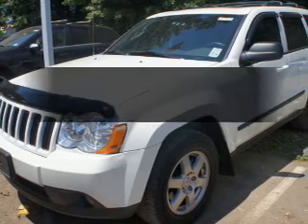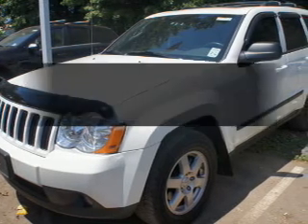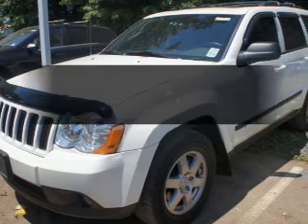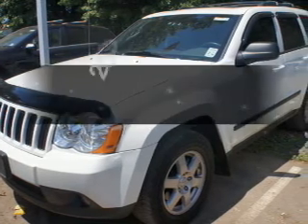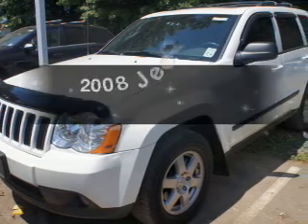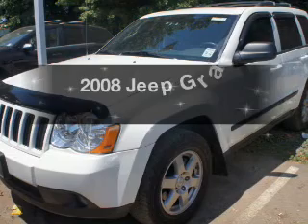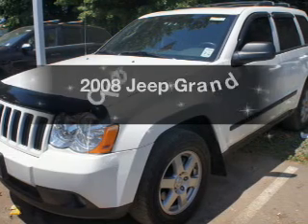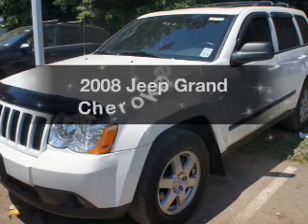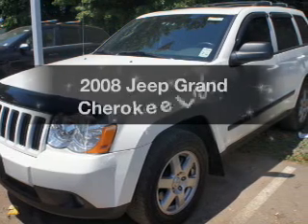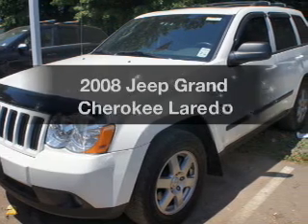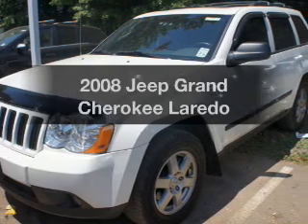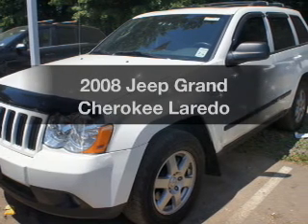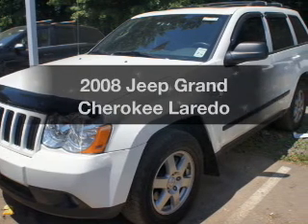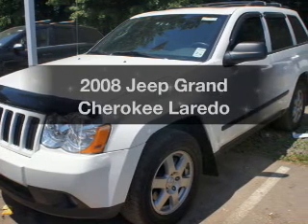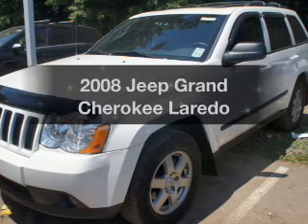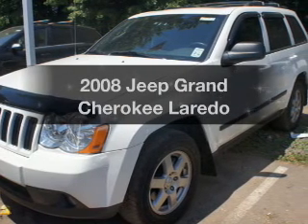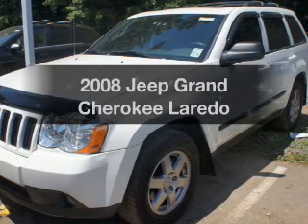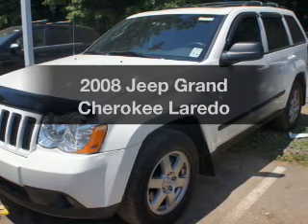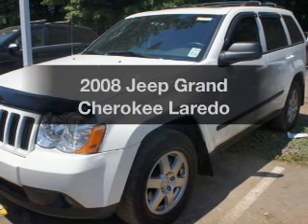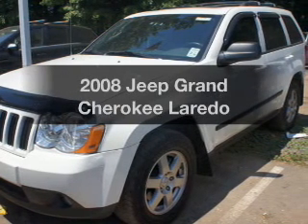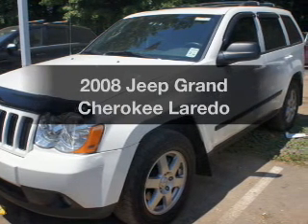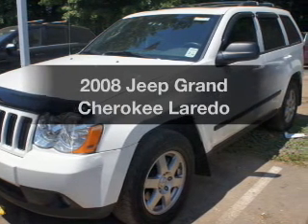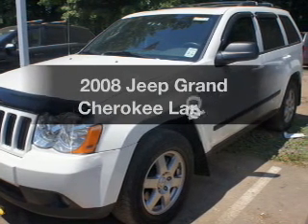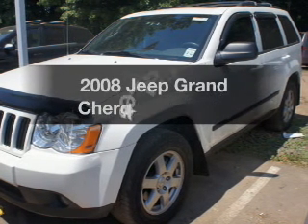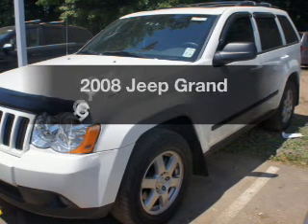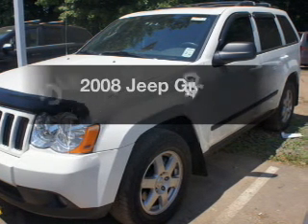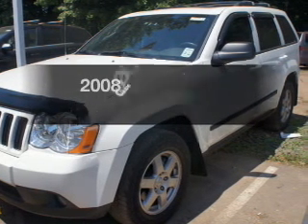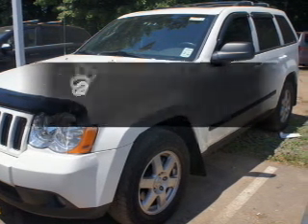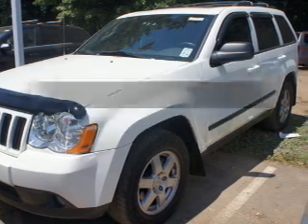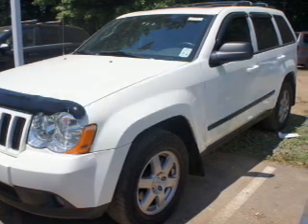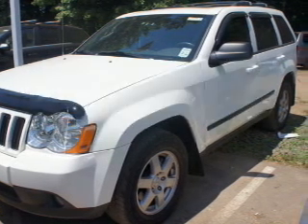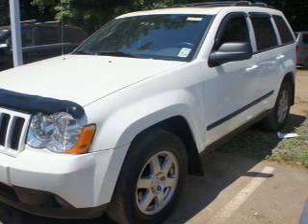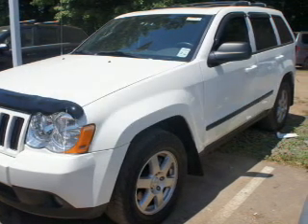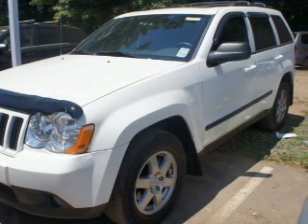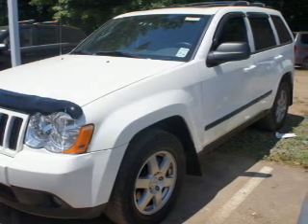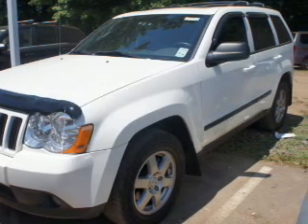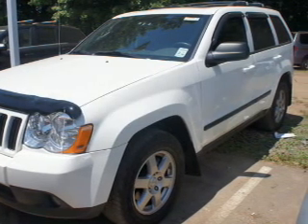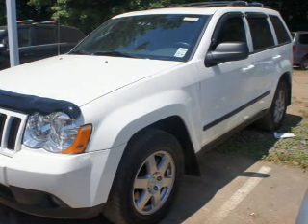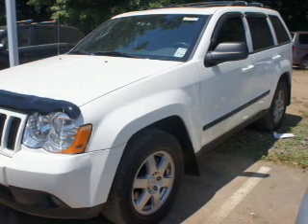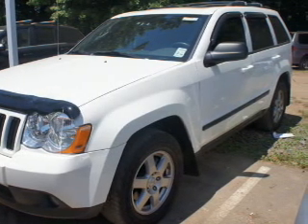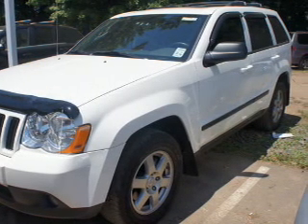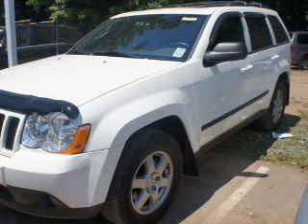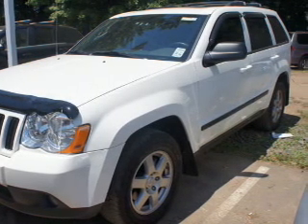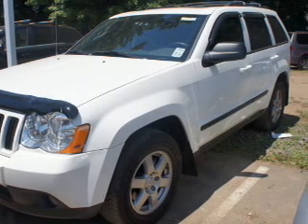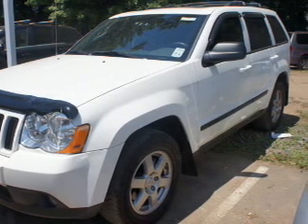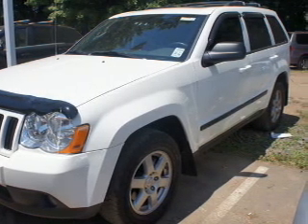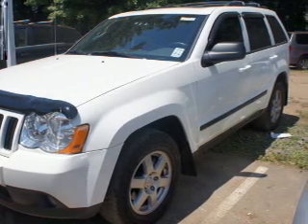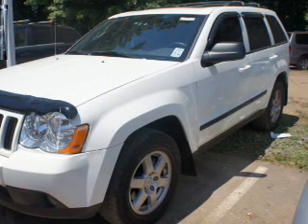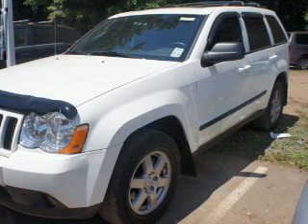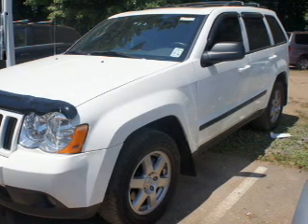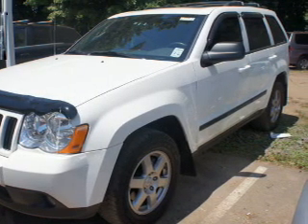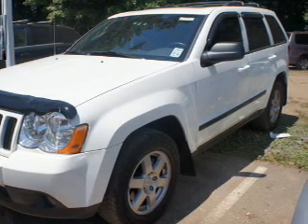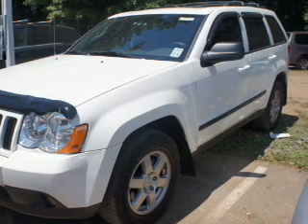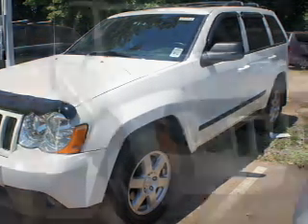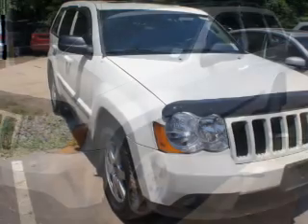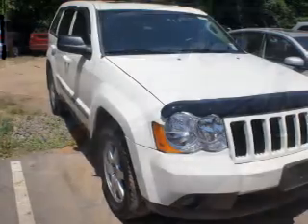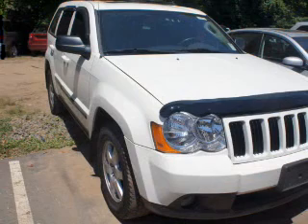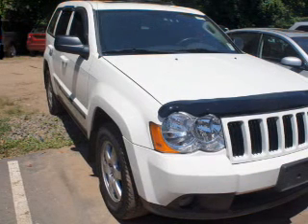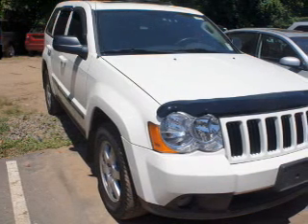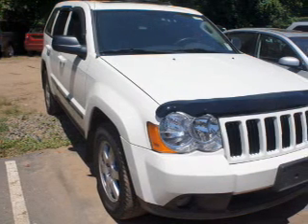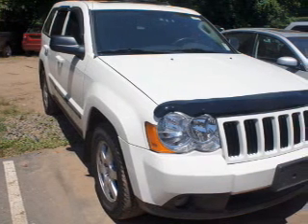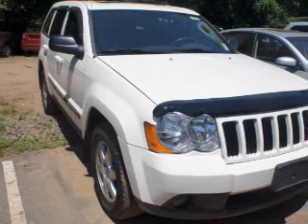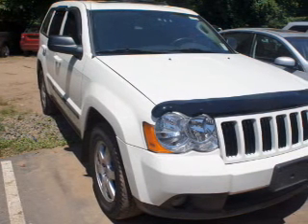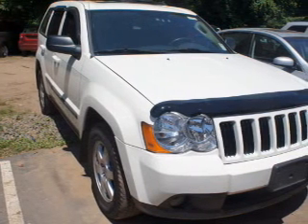Get noticed in this 2008 Jeep Grand Cherokee. Travel the roads in style and comfort in this great vehicle.